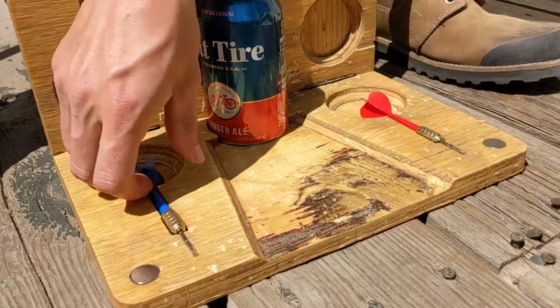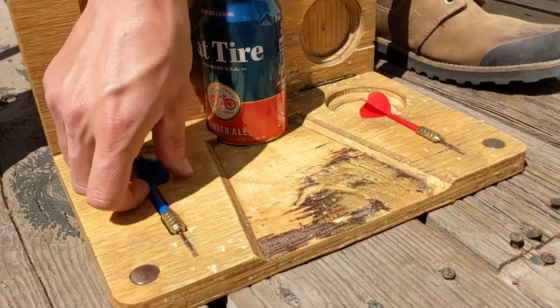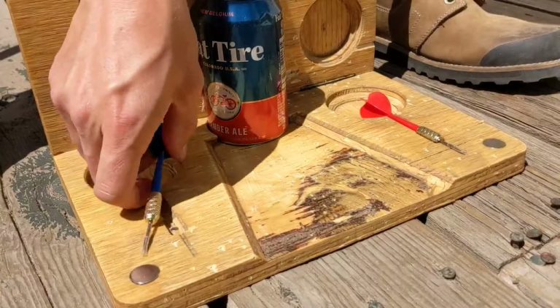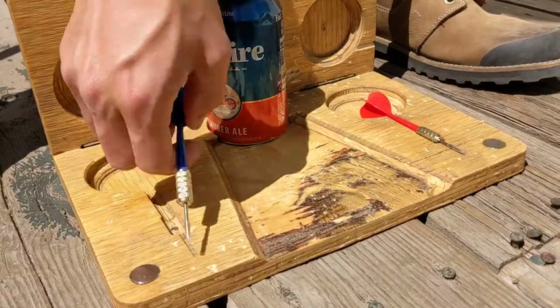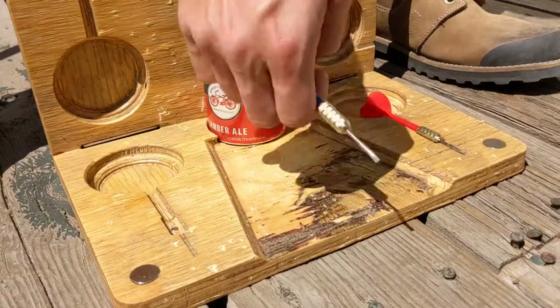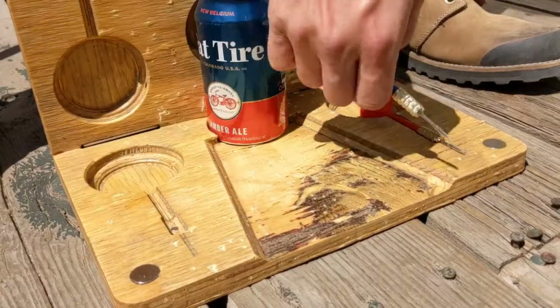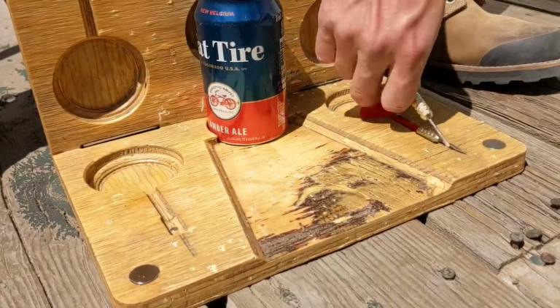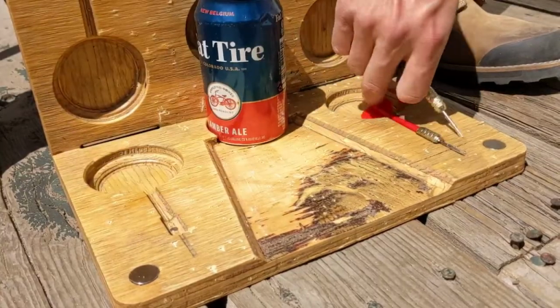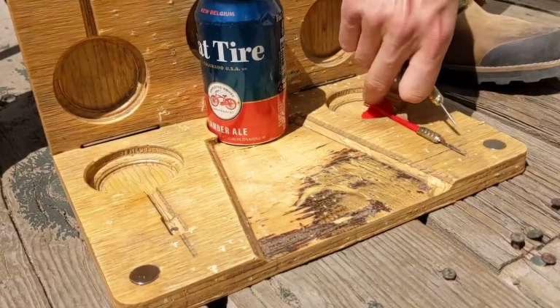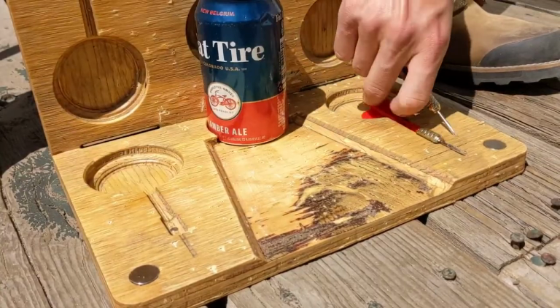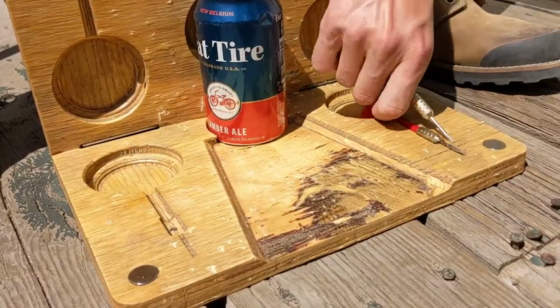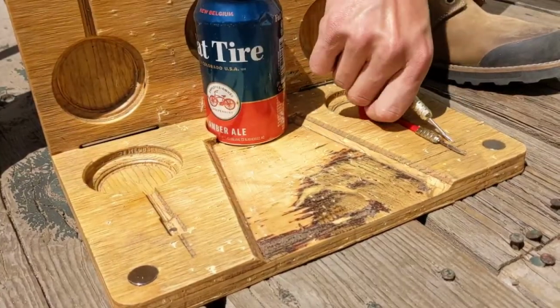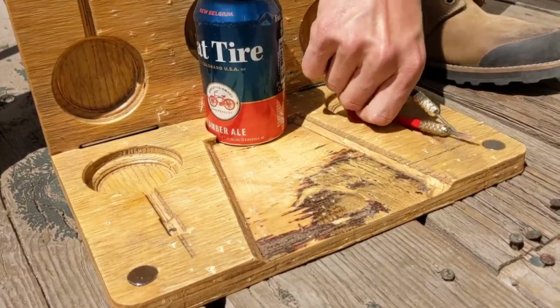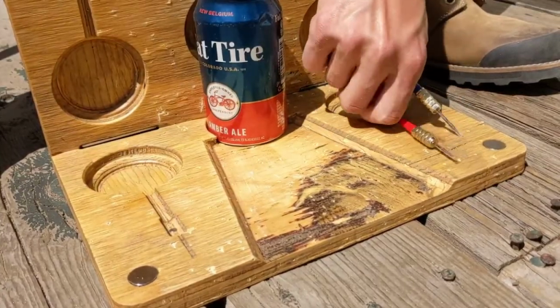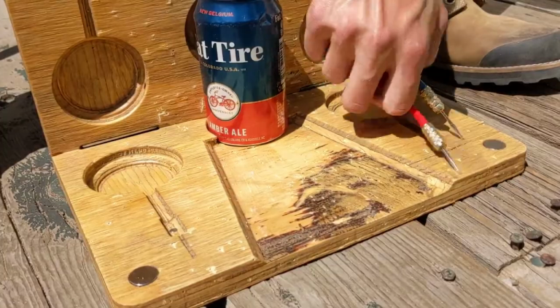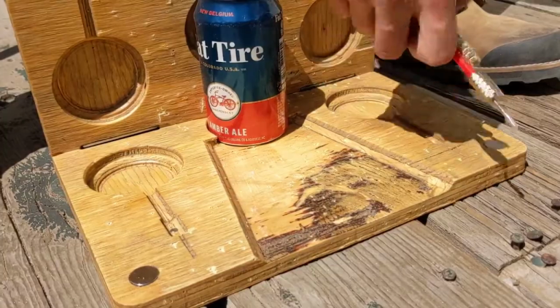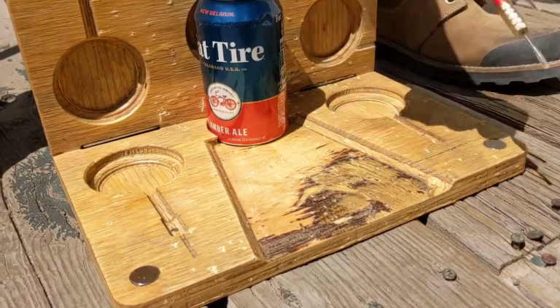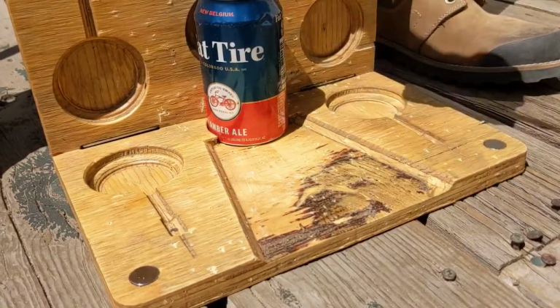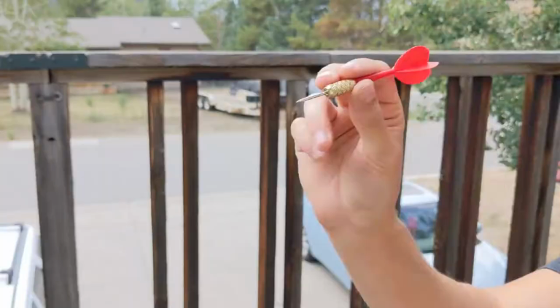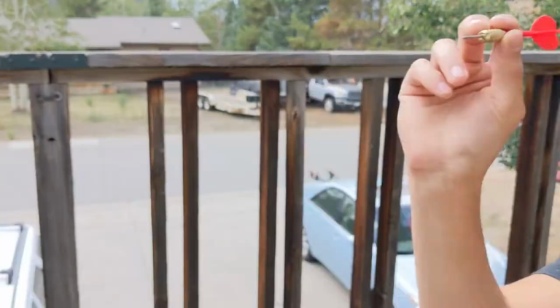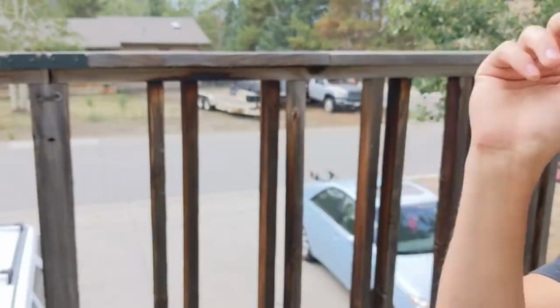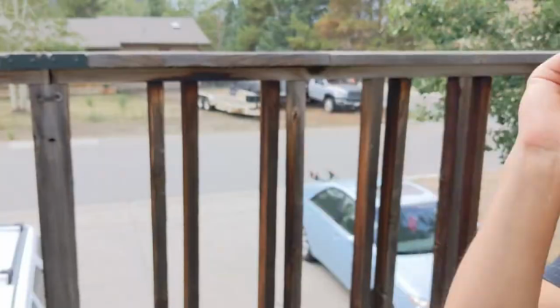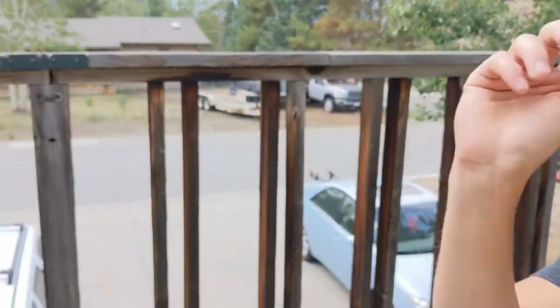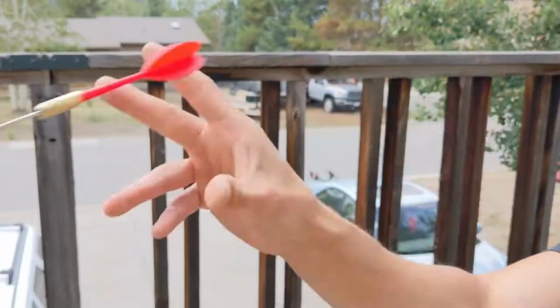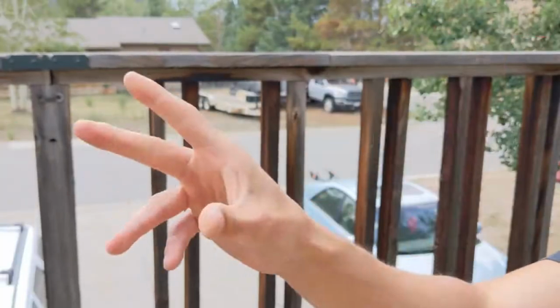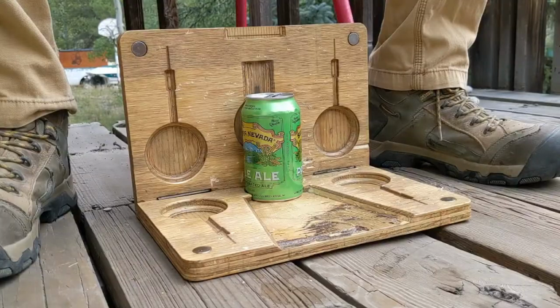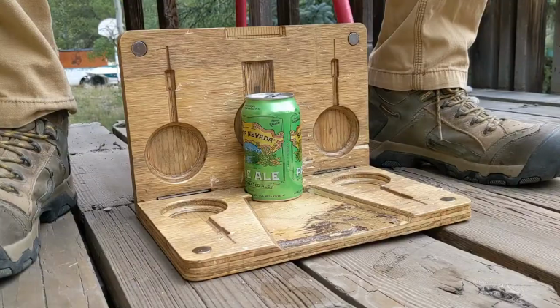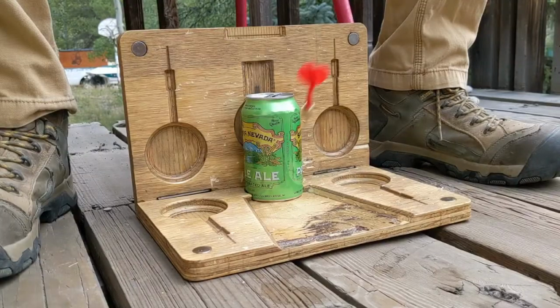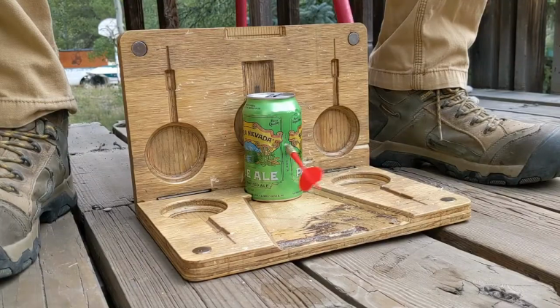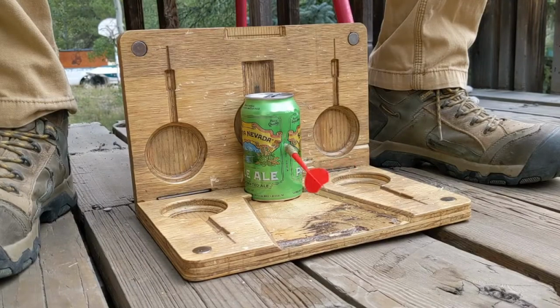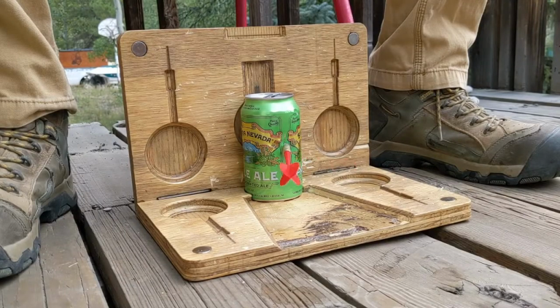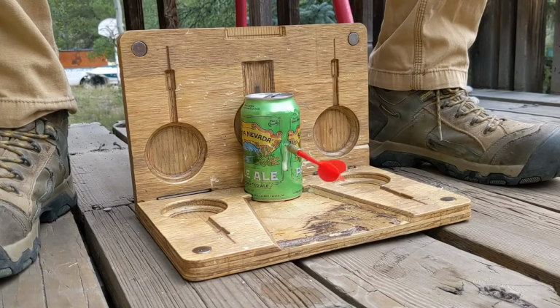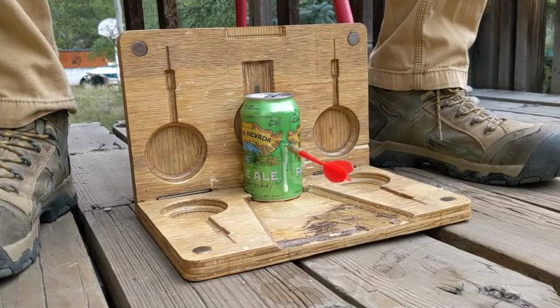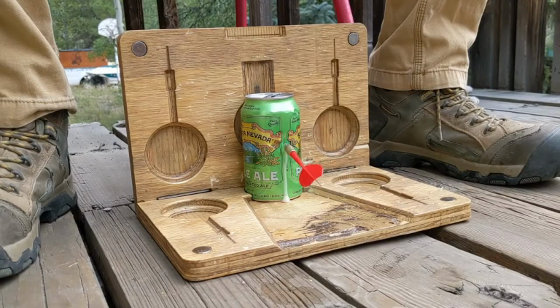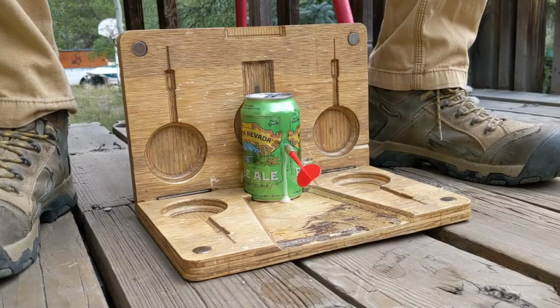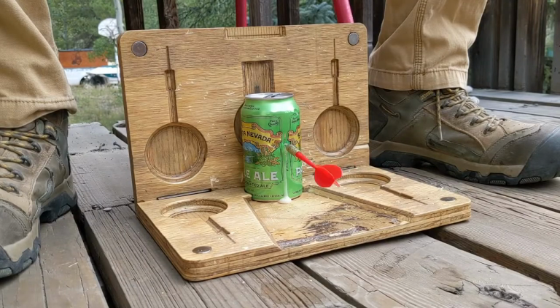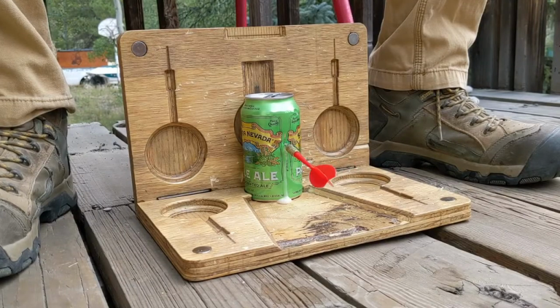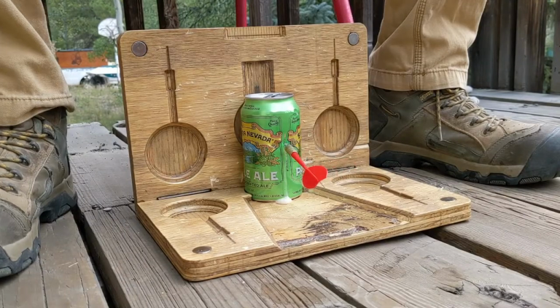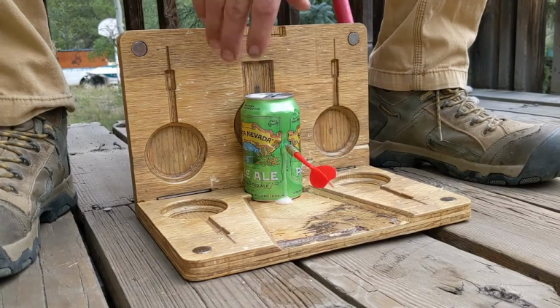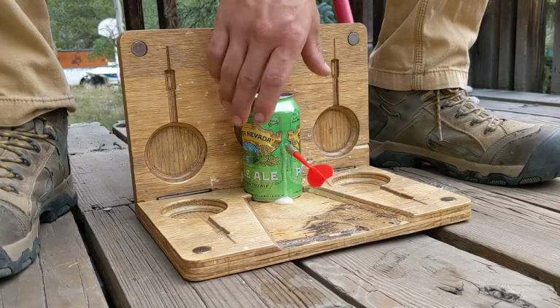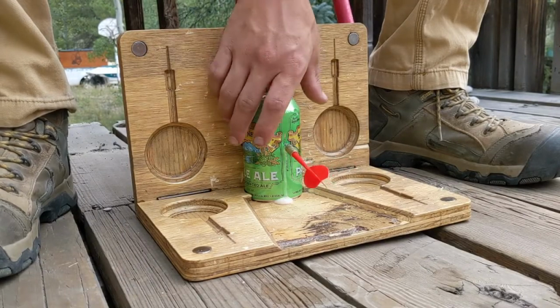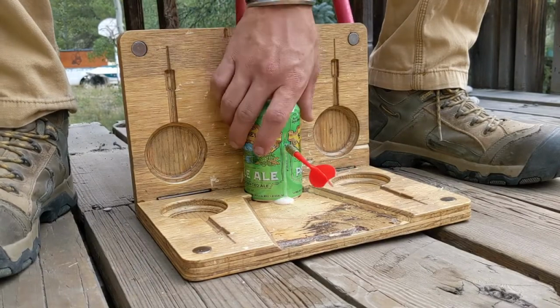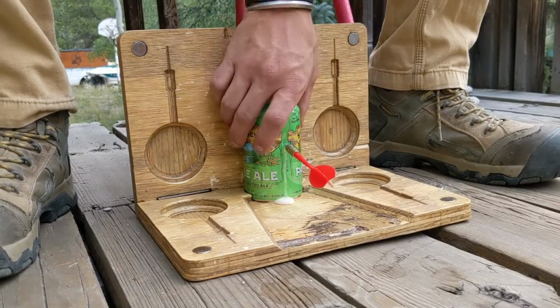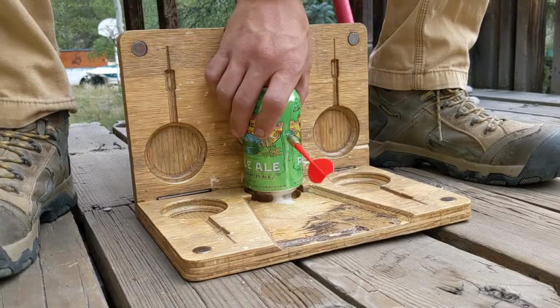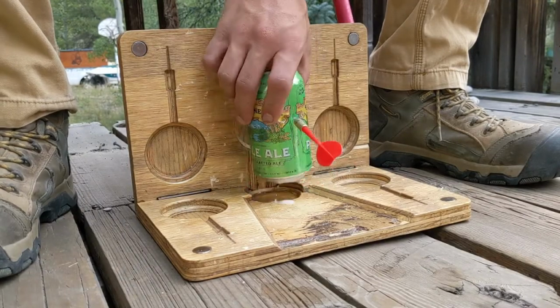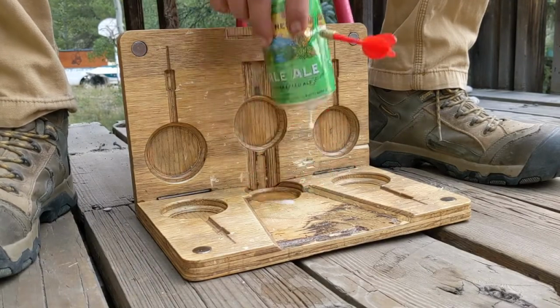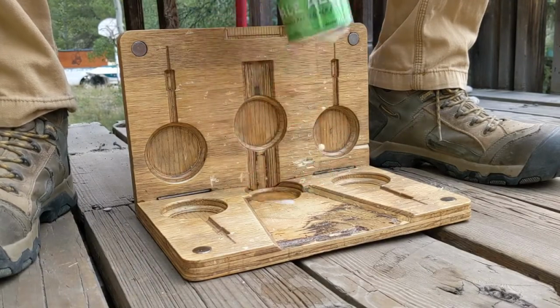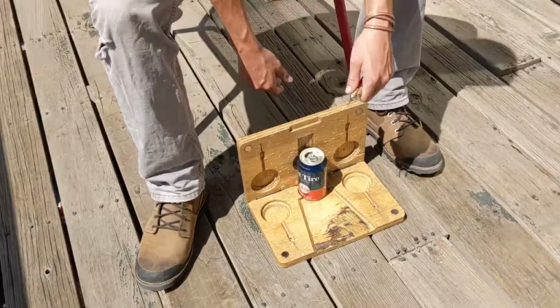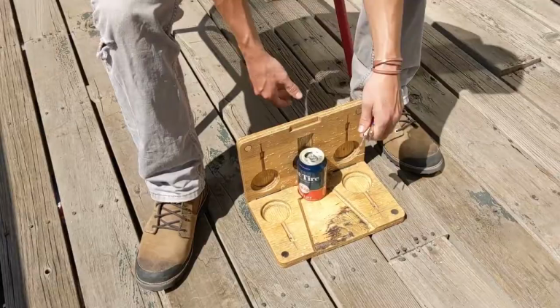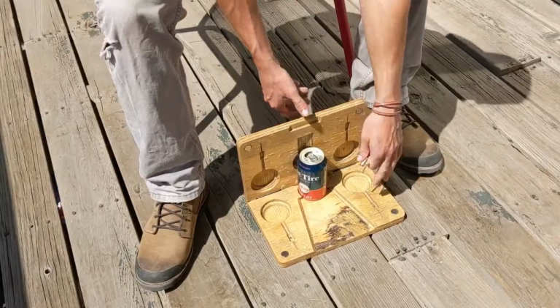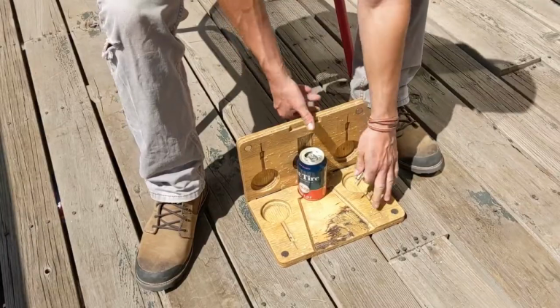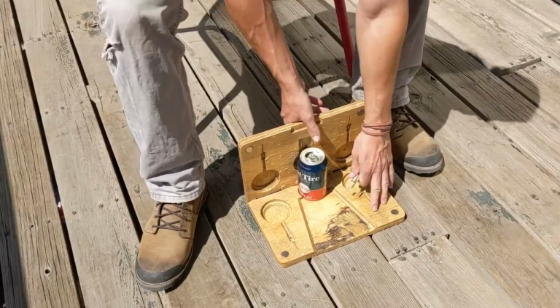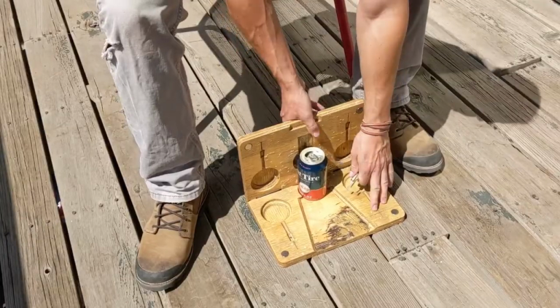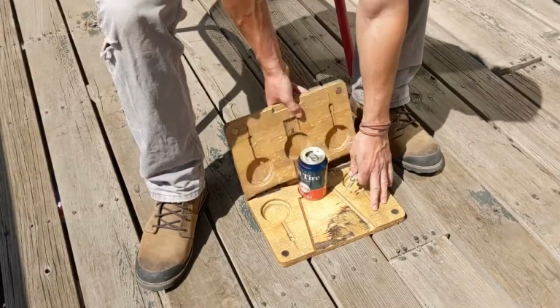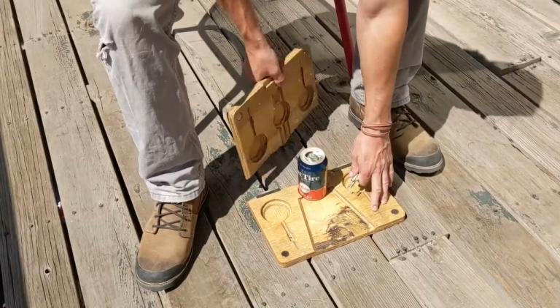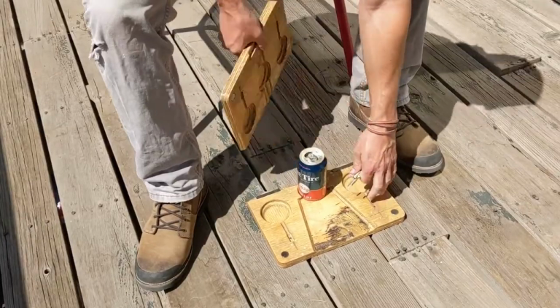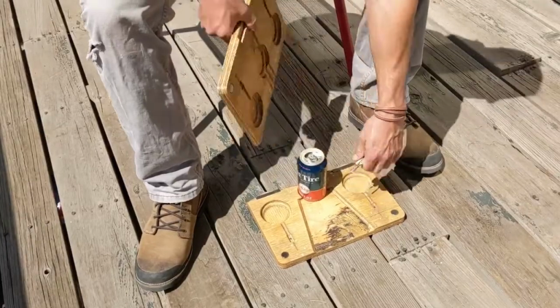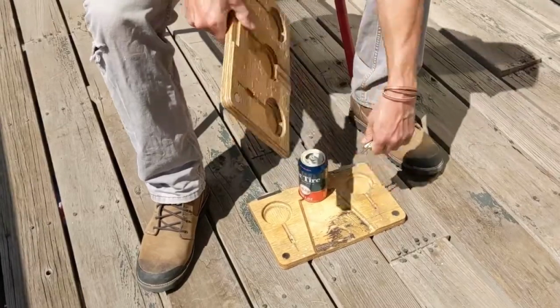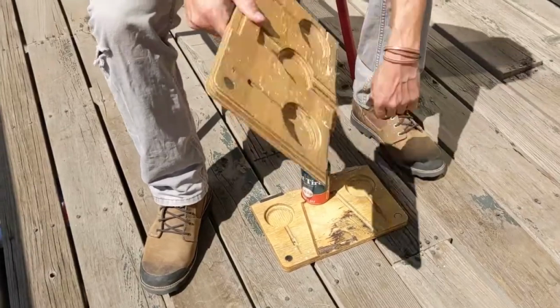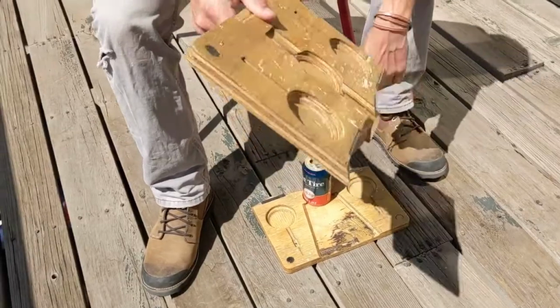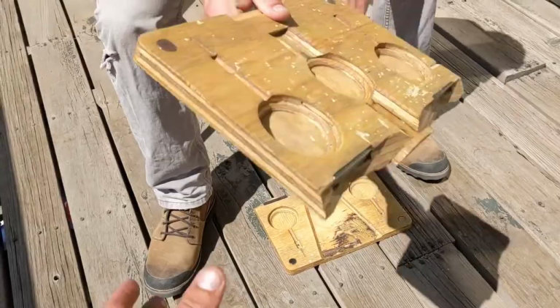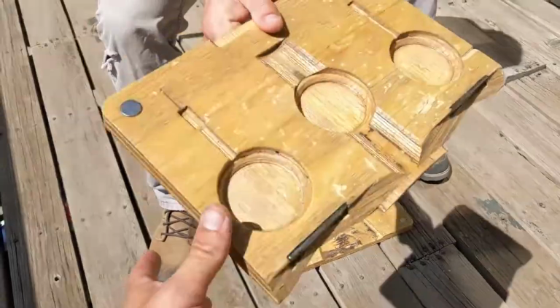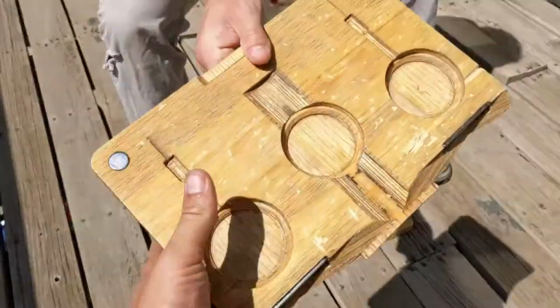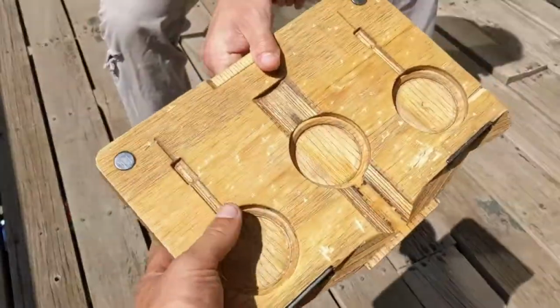Collect the darts and start throwing. First one to hit an empty can loses. And don't forget, you can share with your friends who don't have their own.